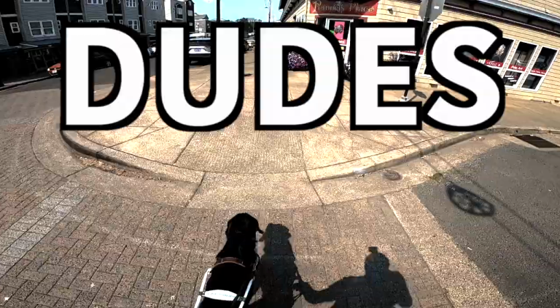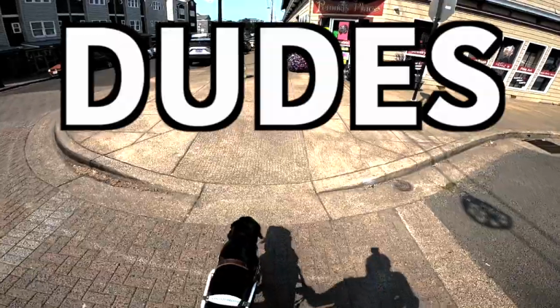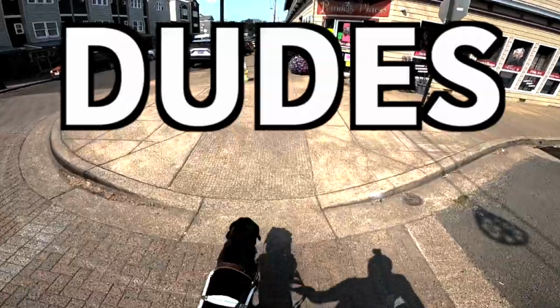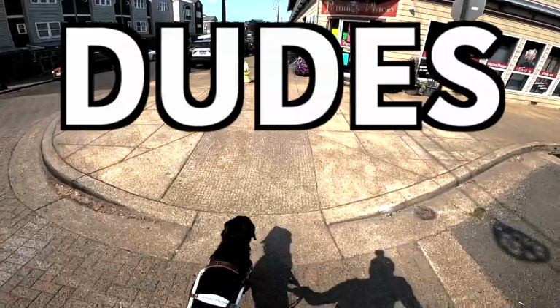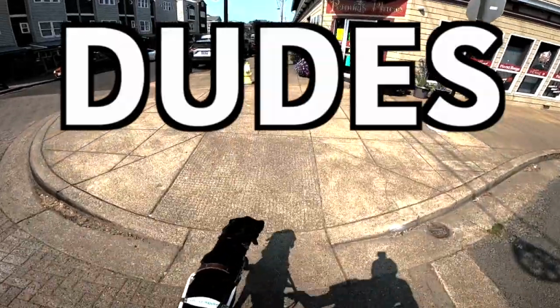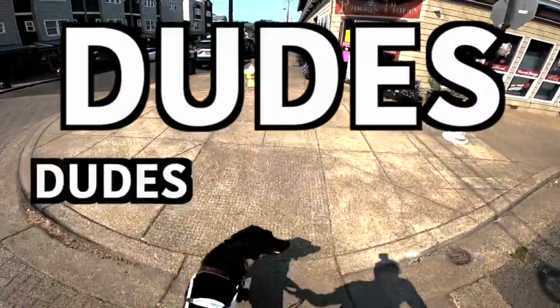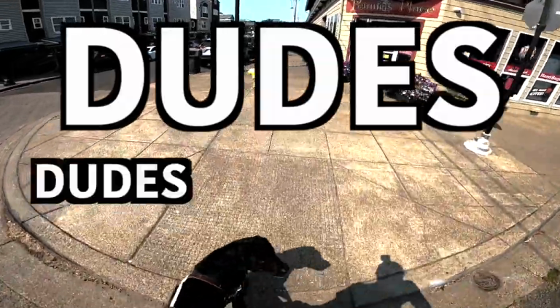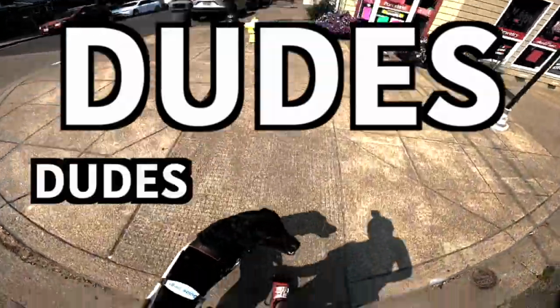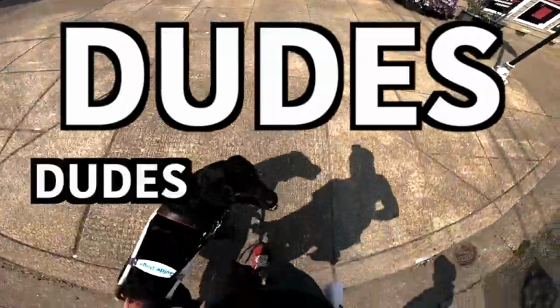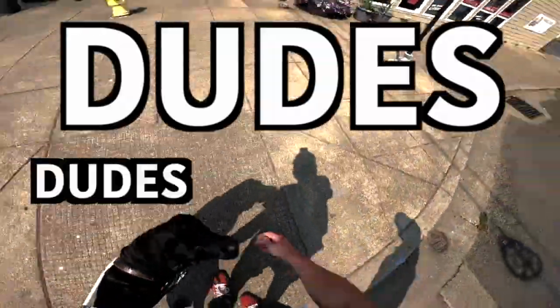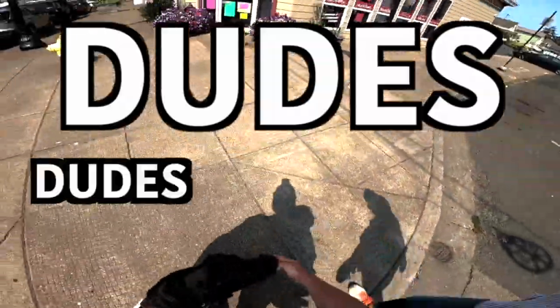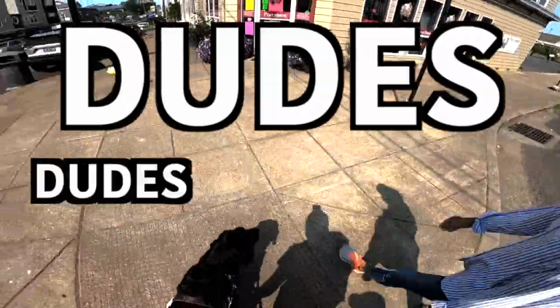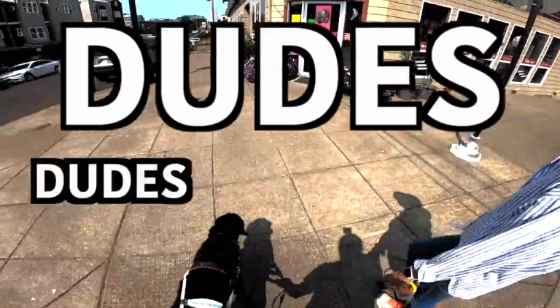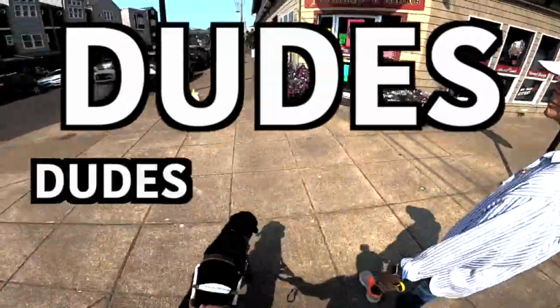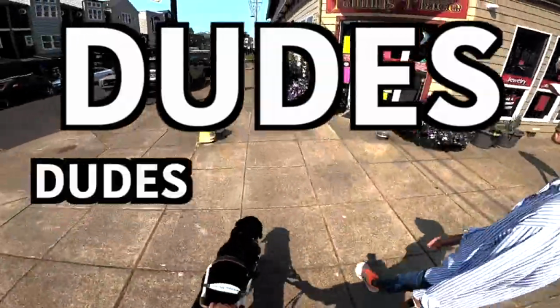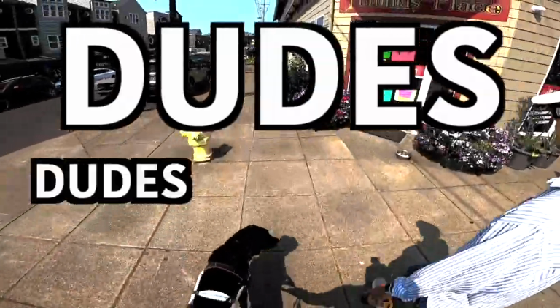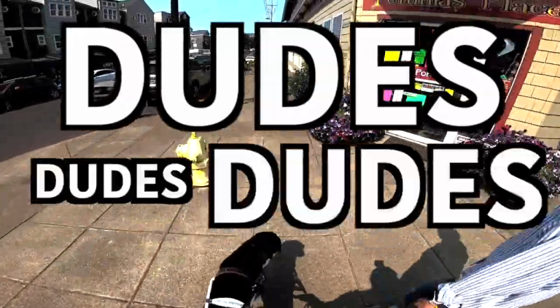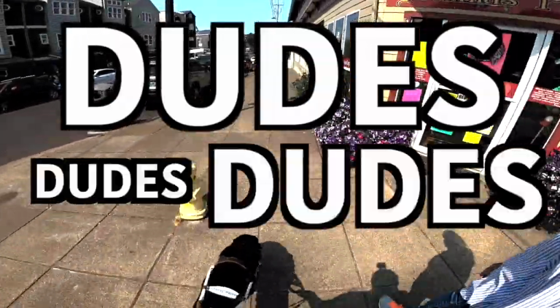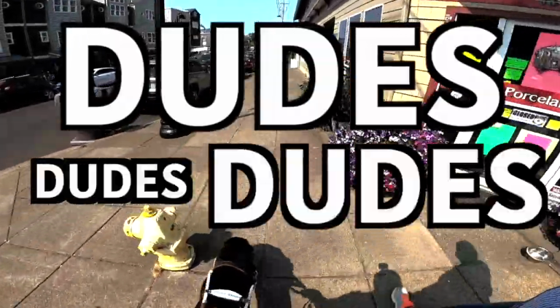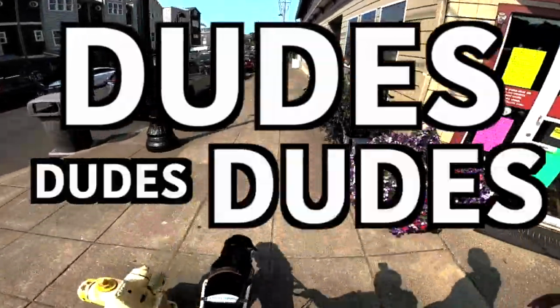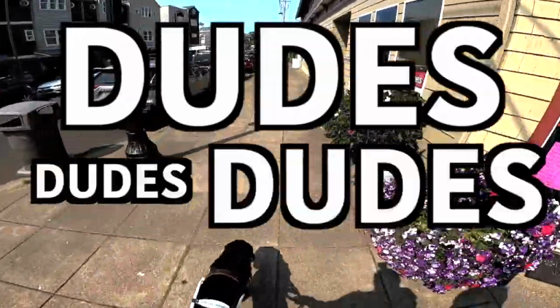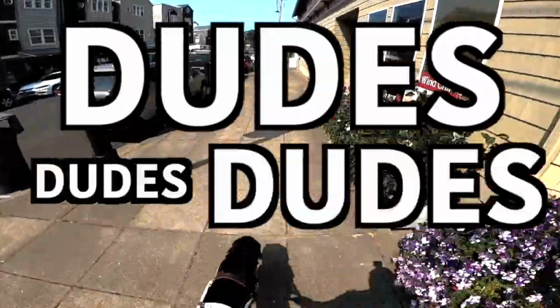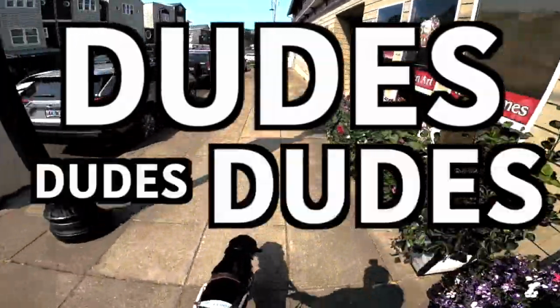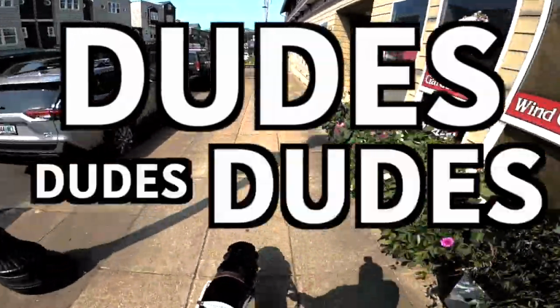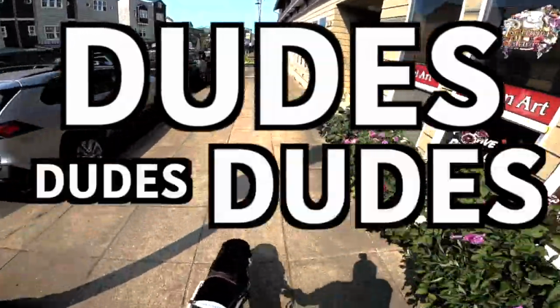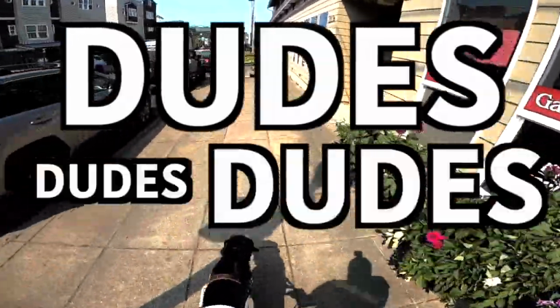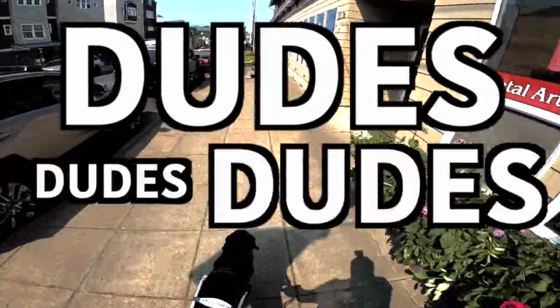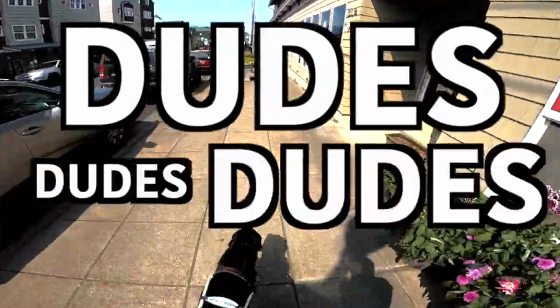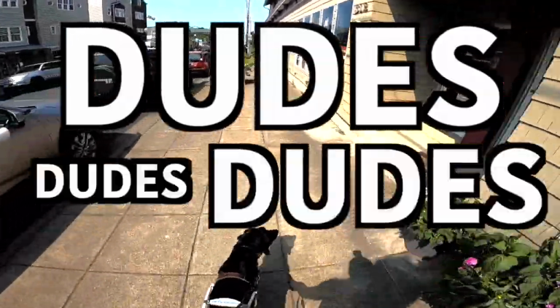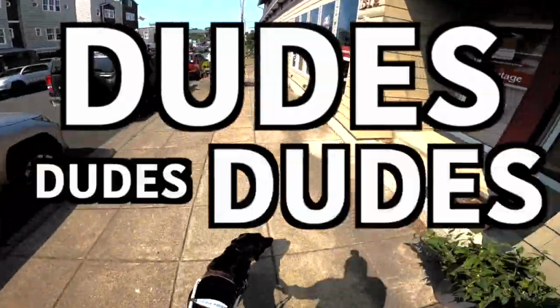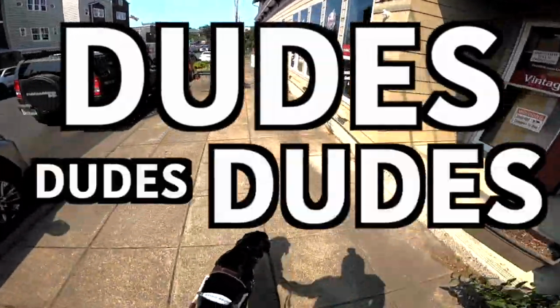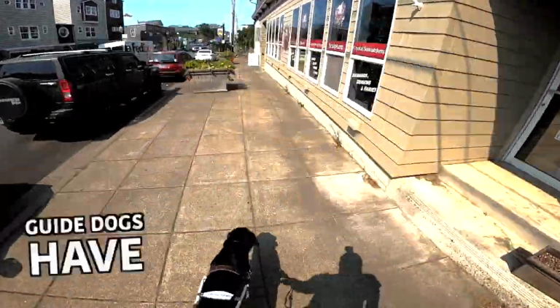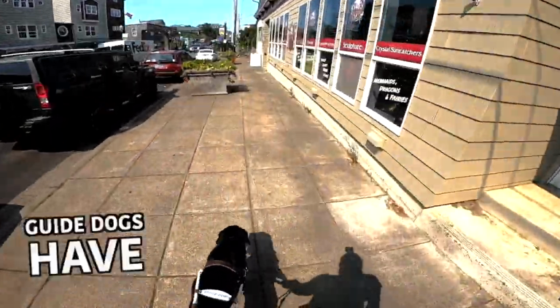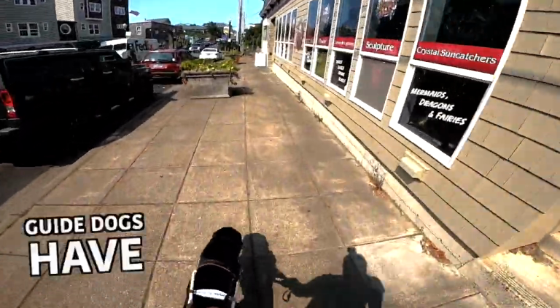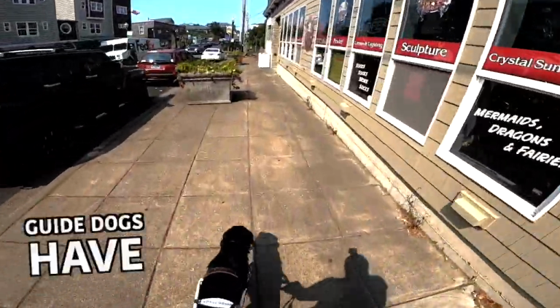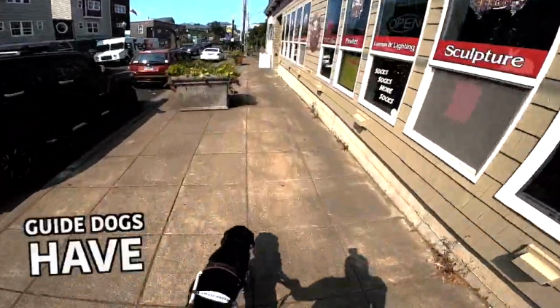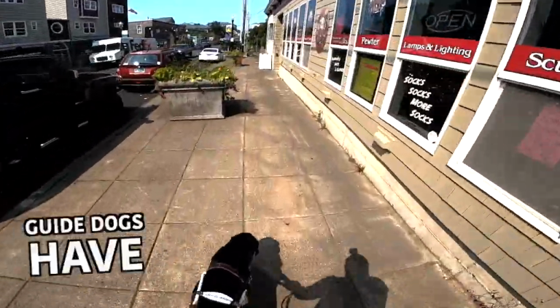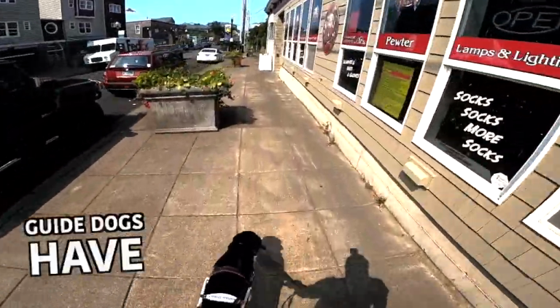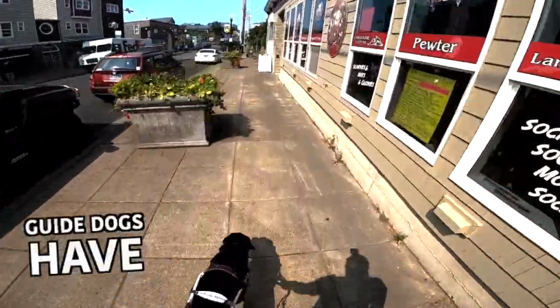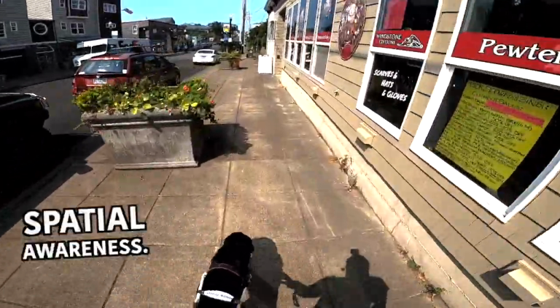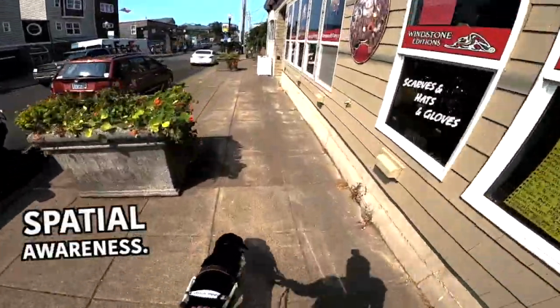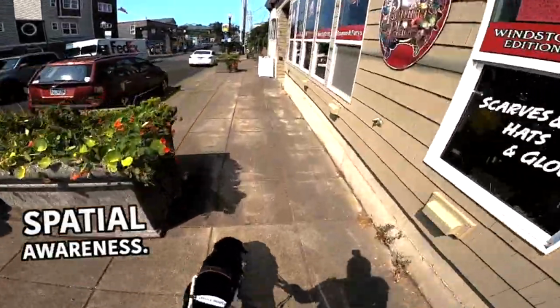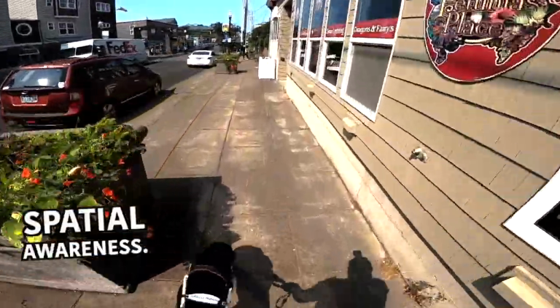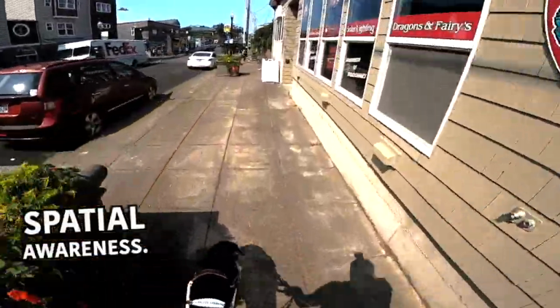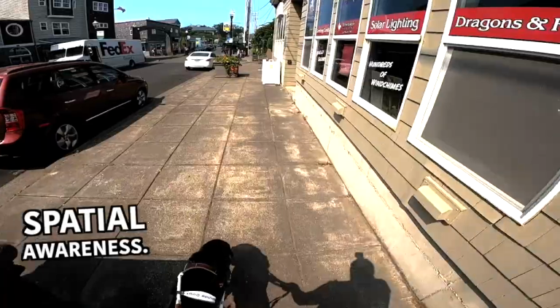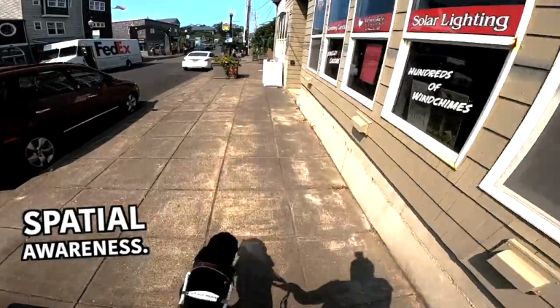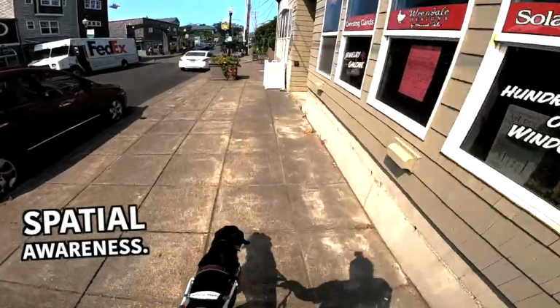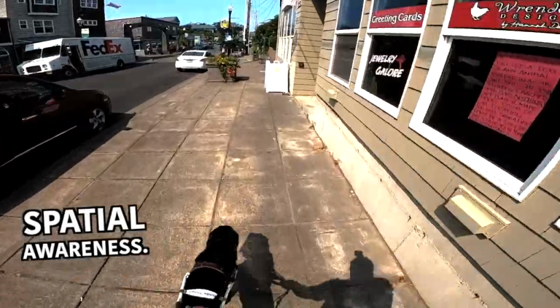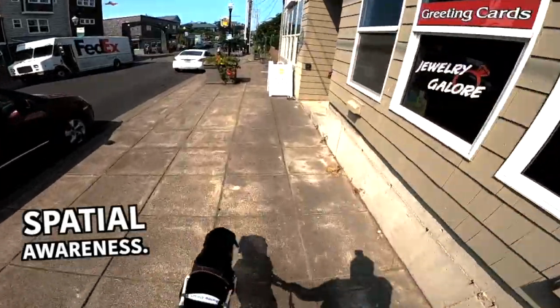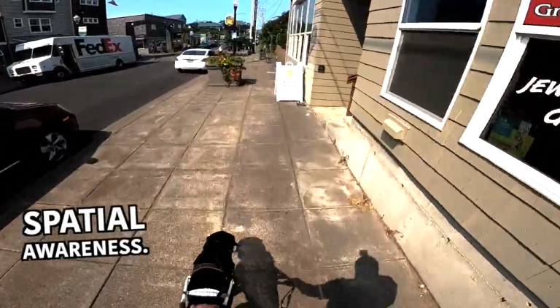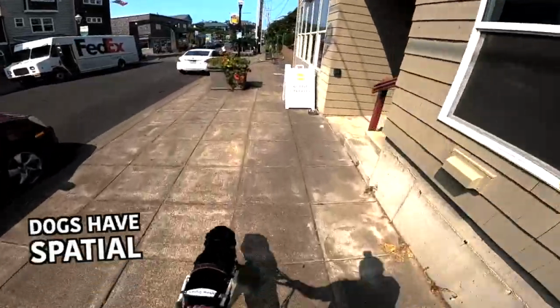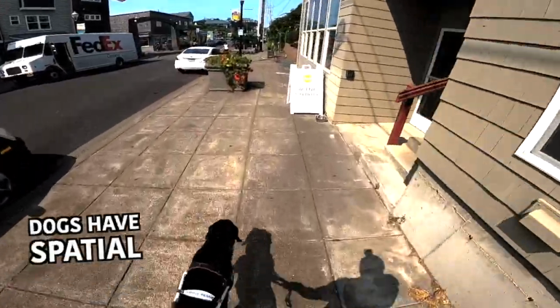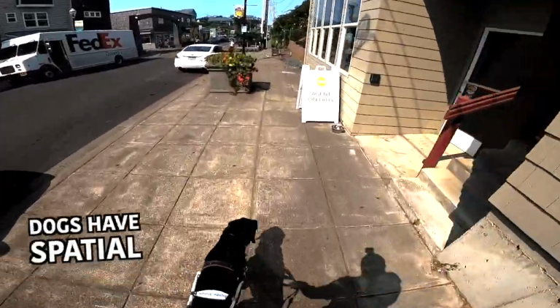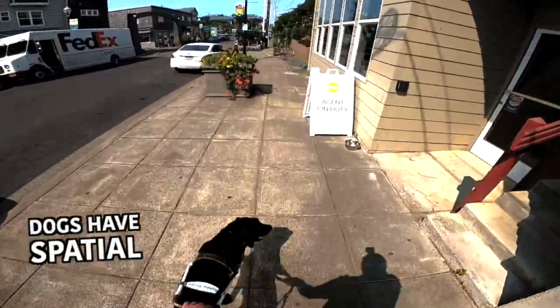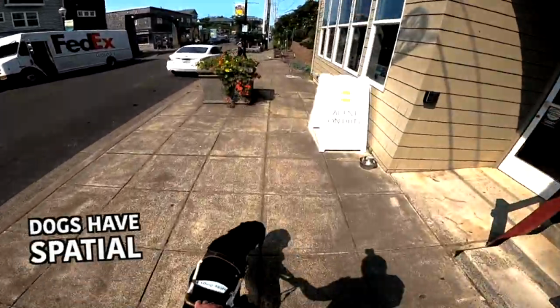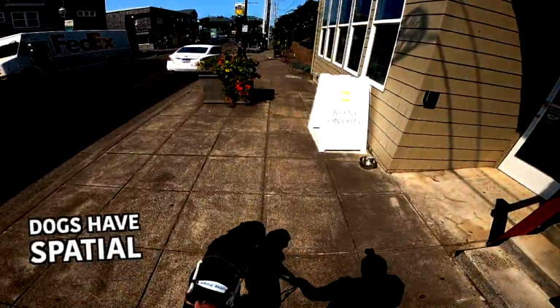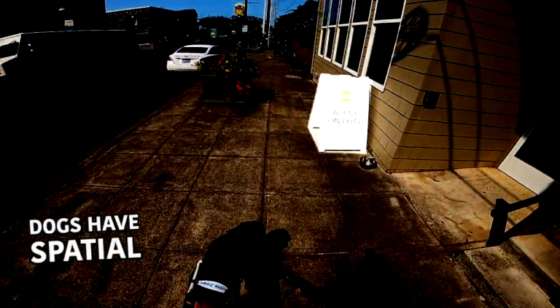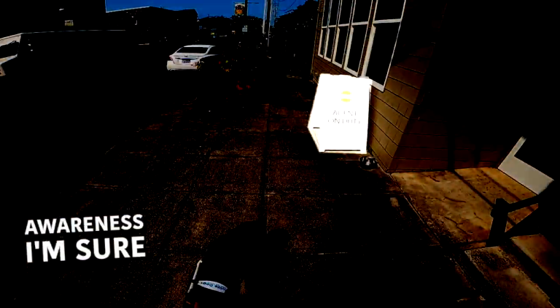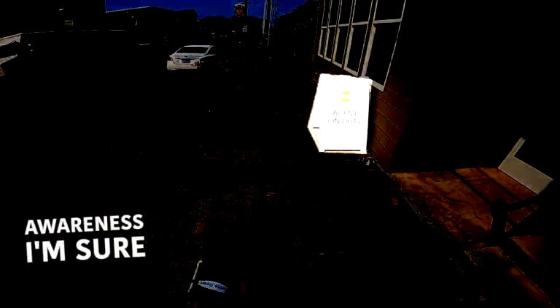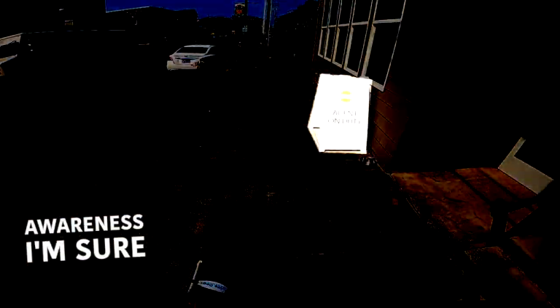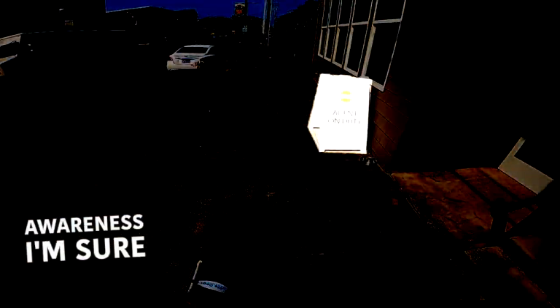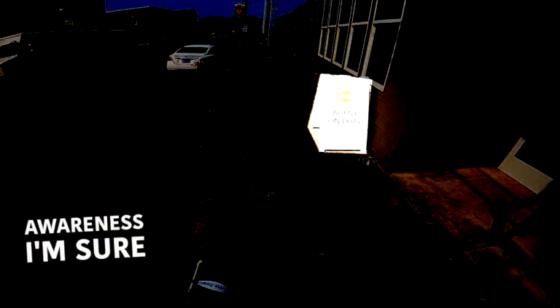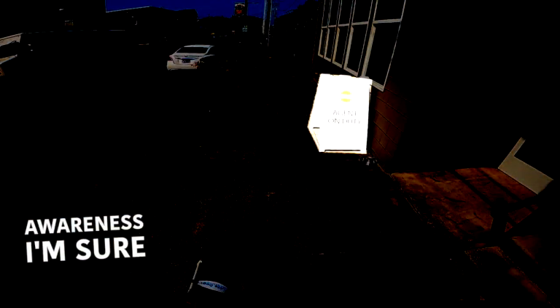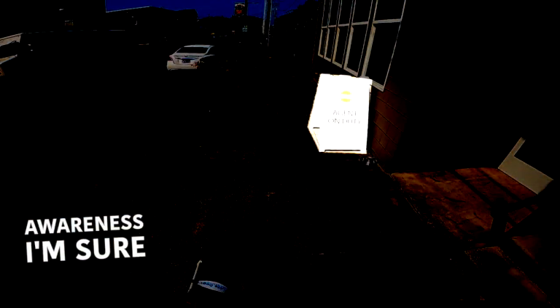Dudes! Guide dogs have spatial awareness — dogs have spatial awareness, I'm sure.